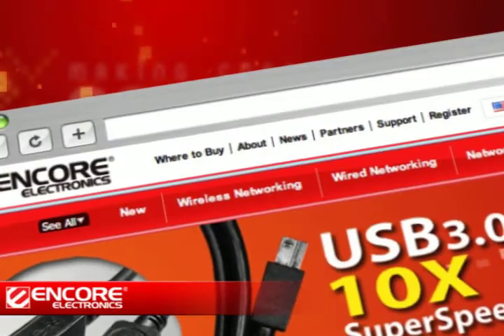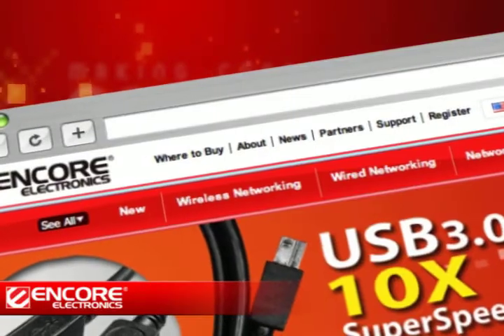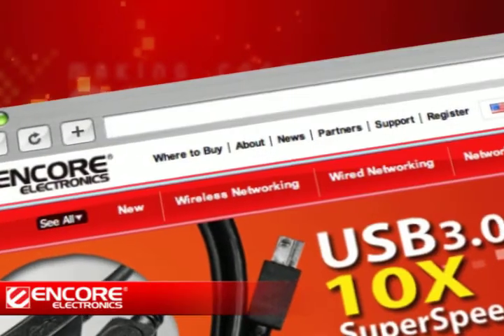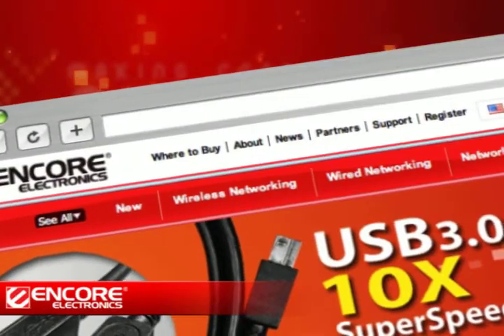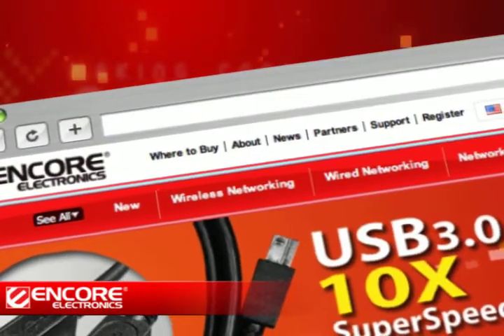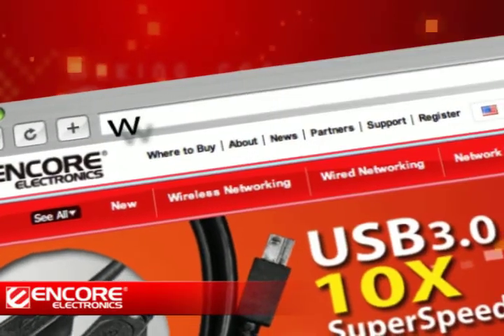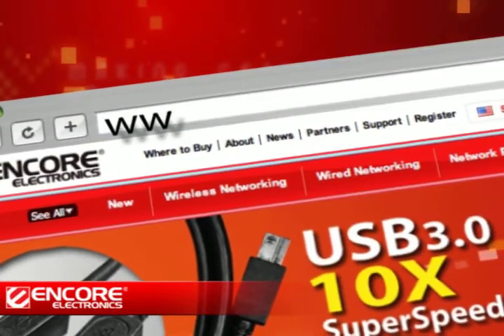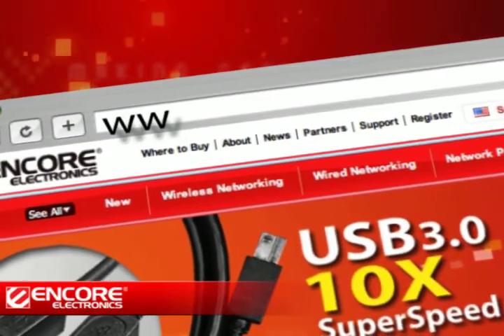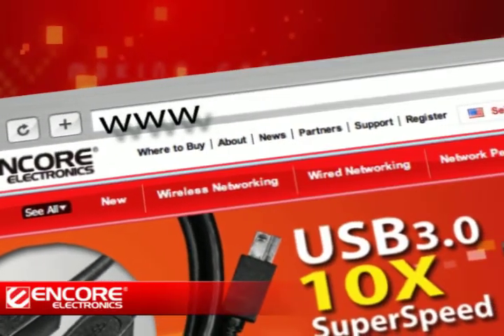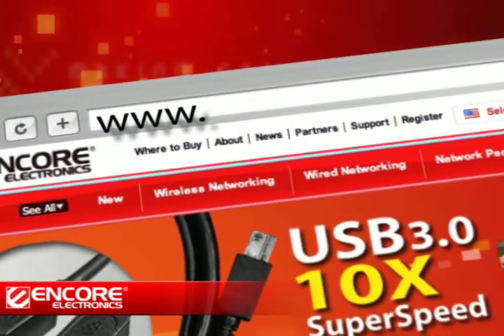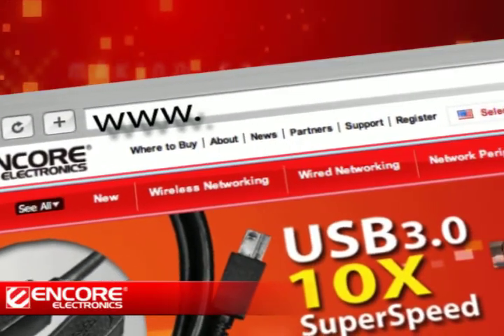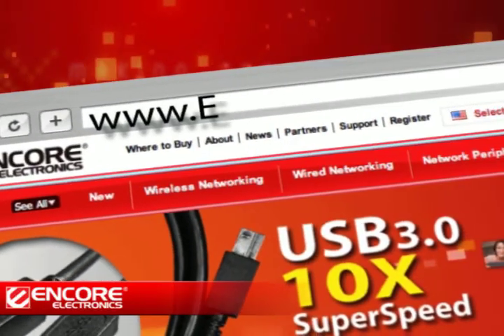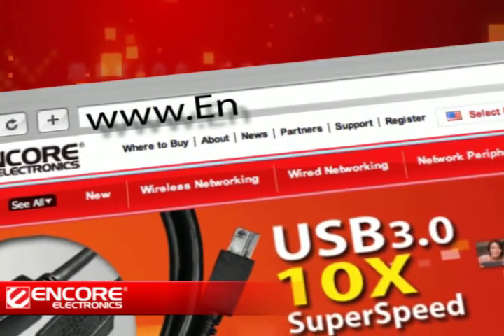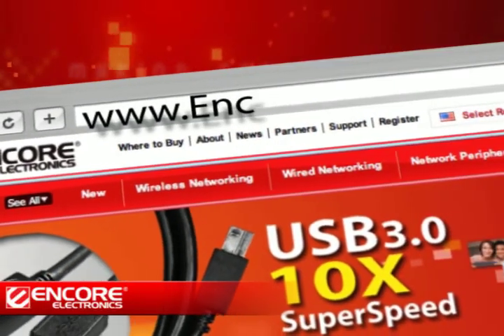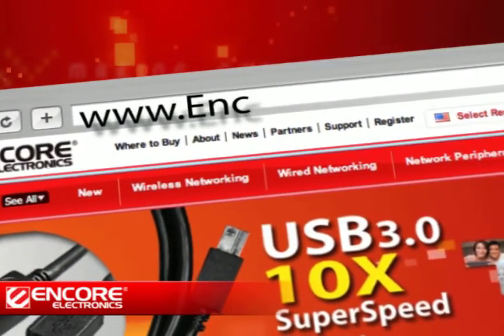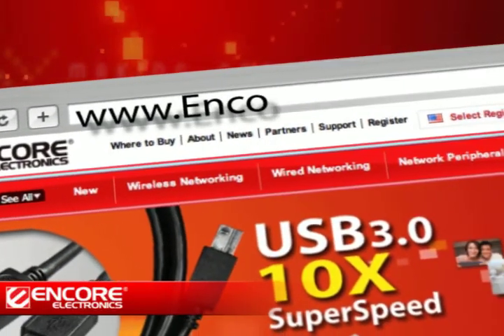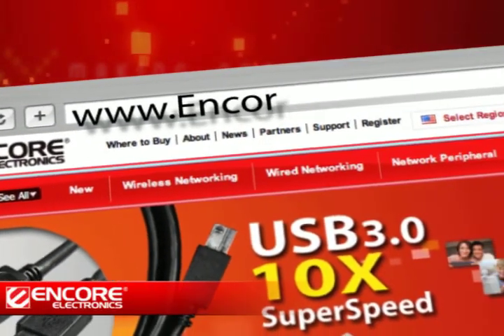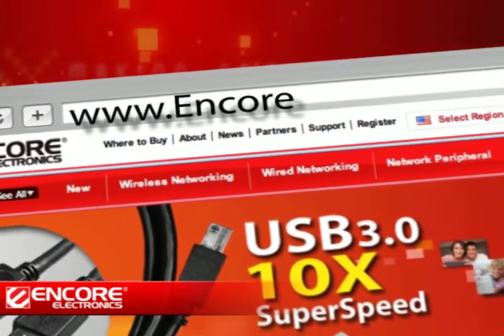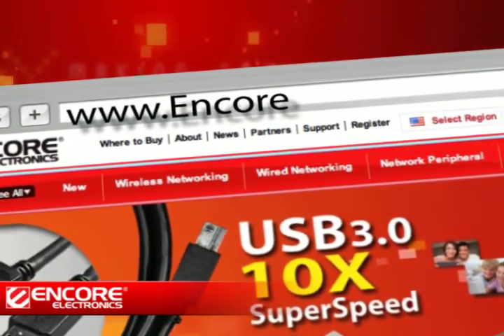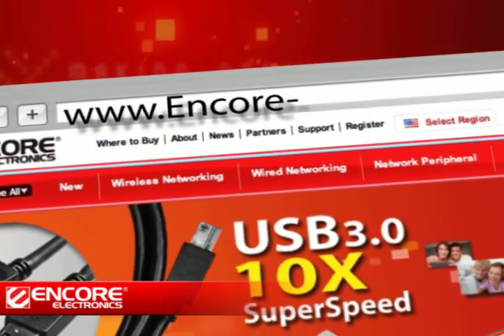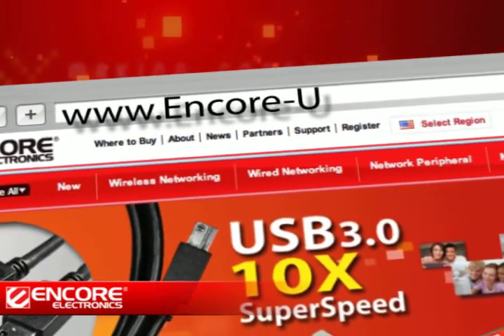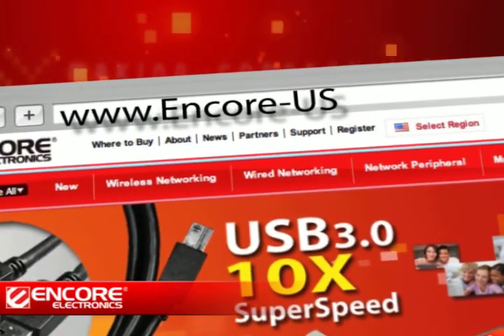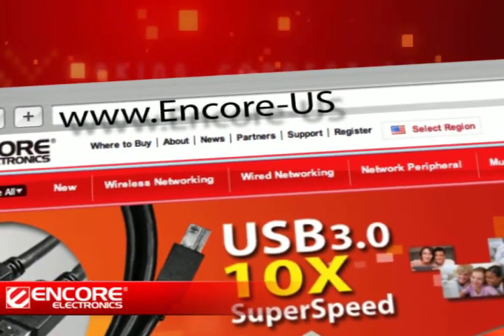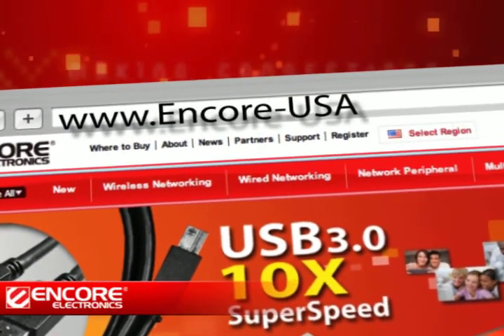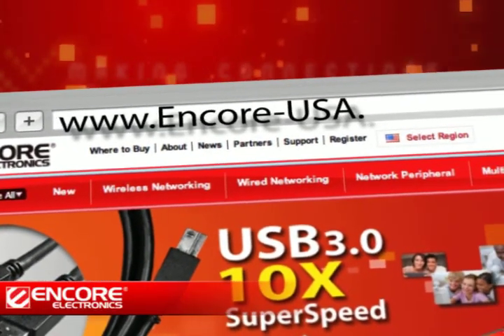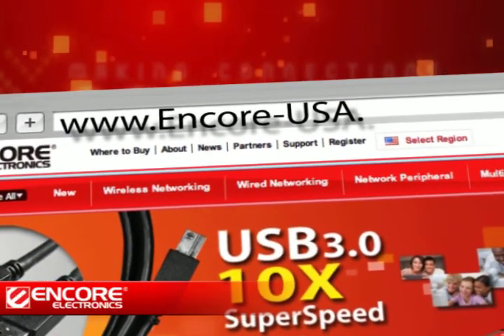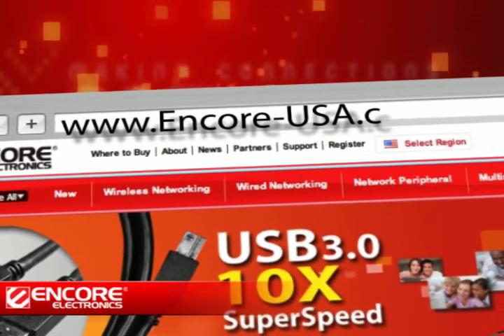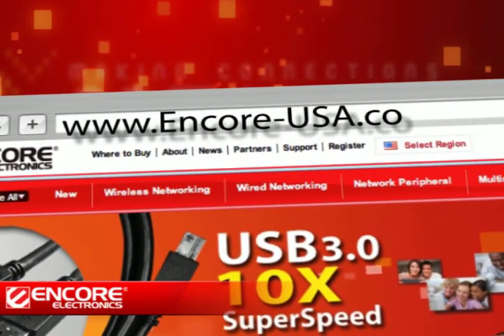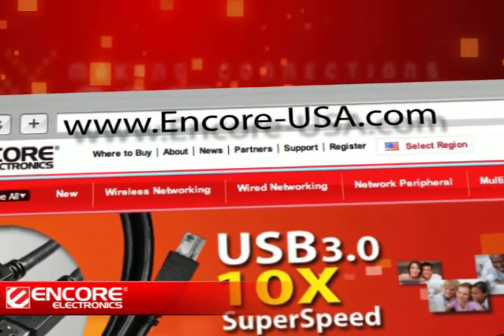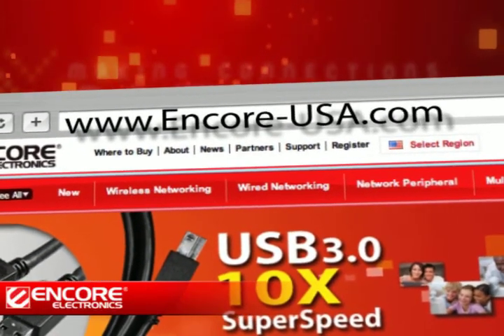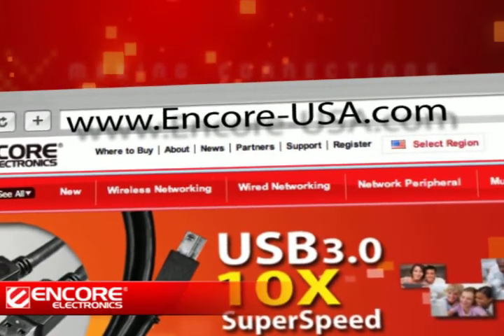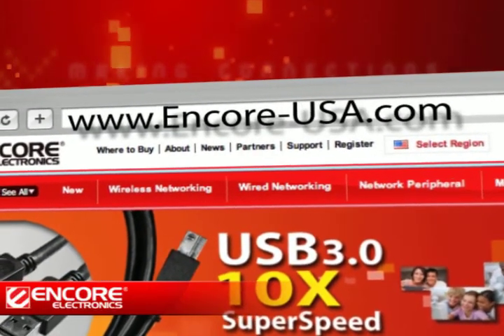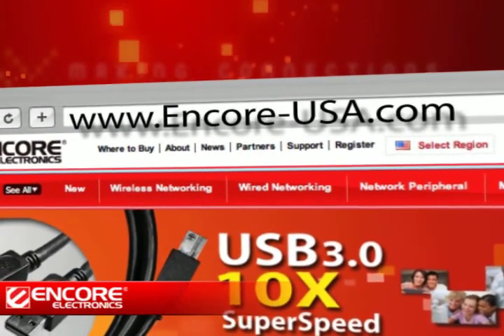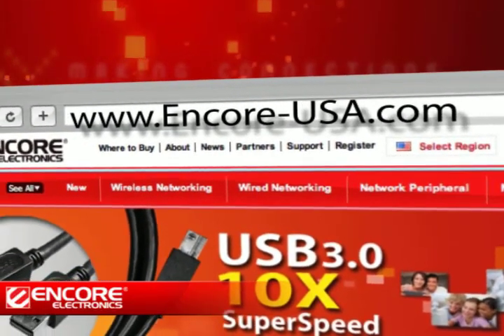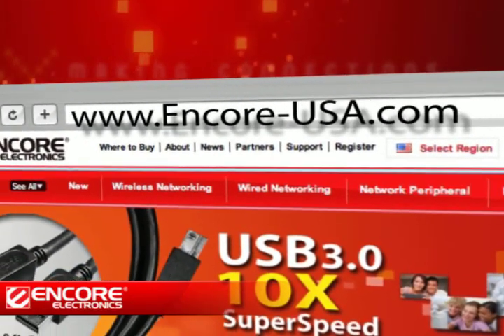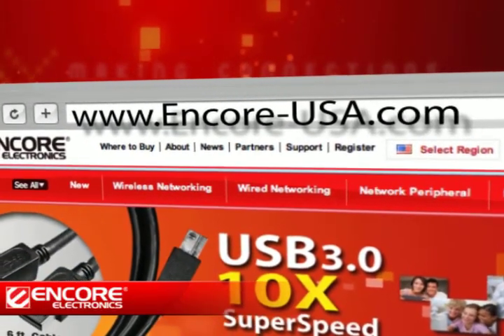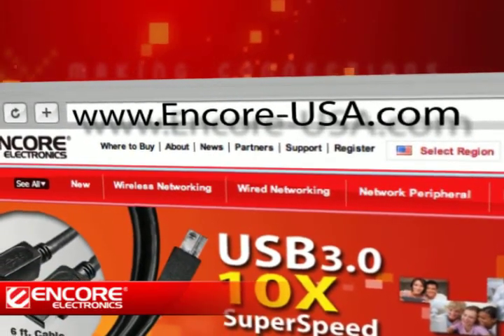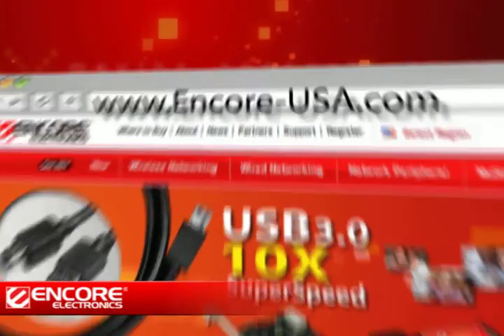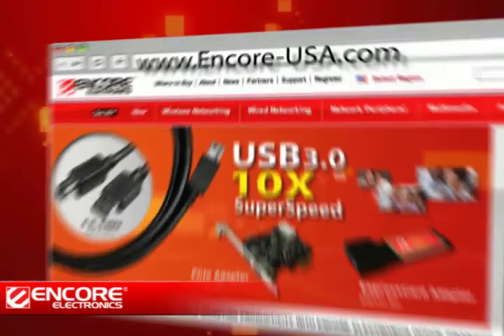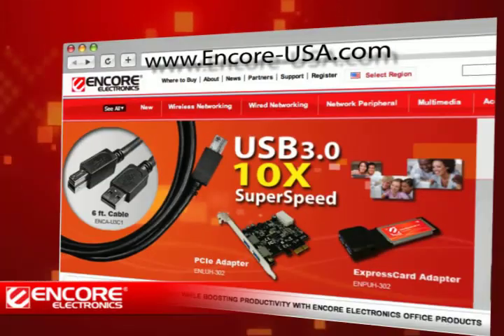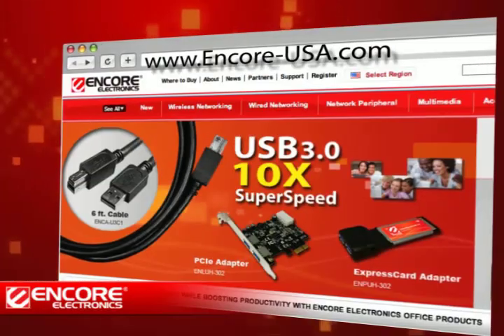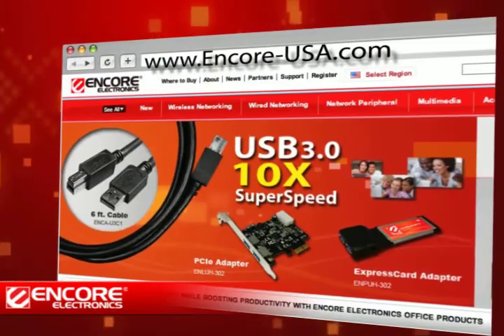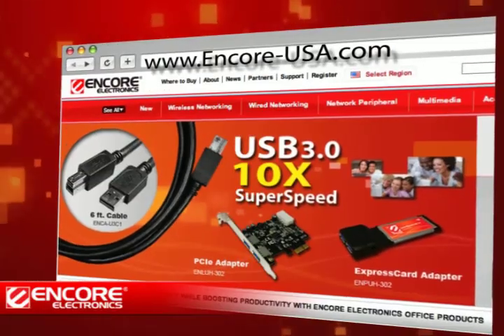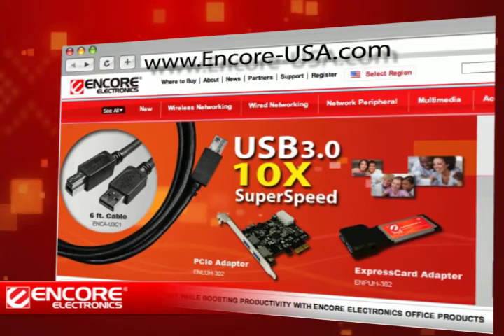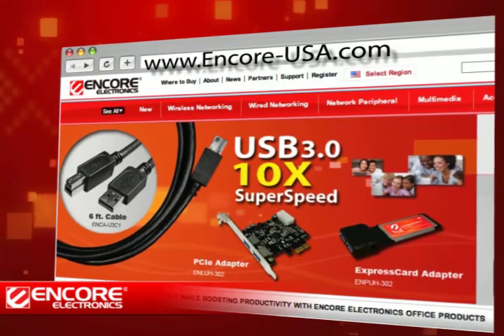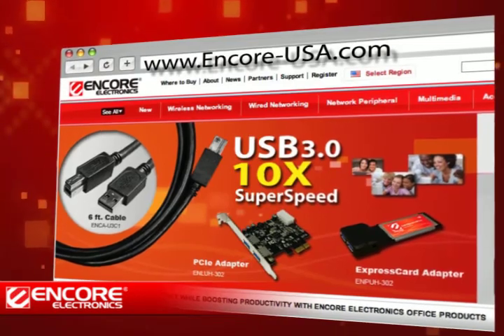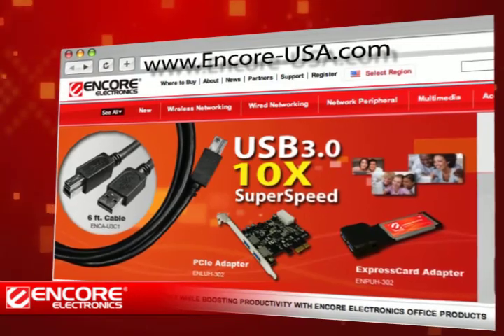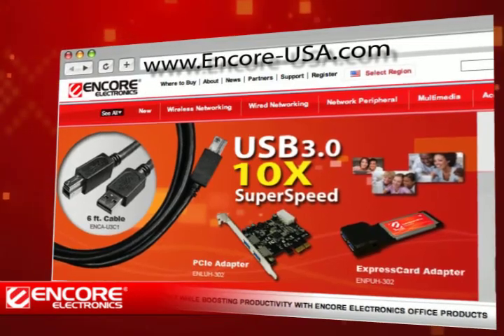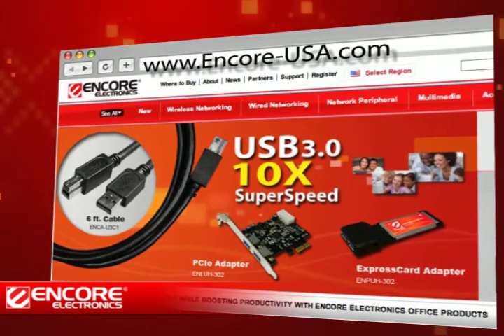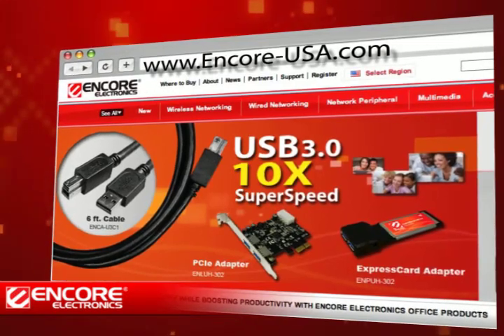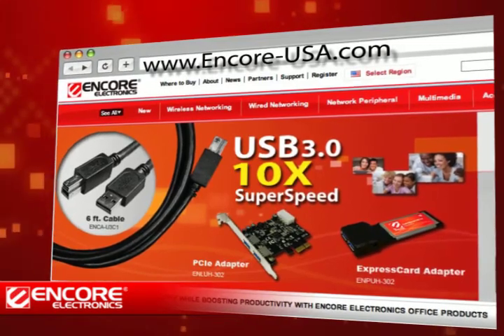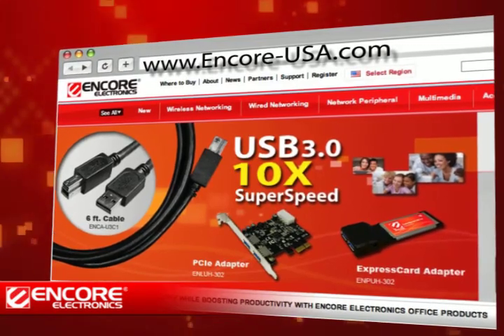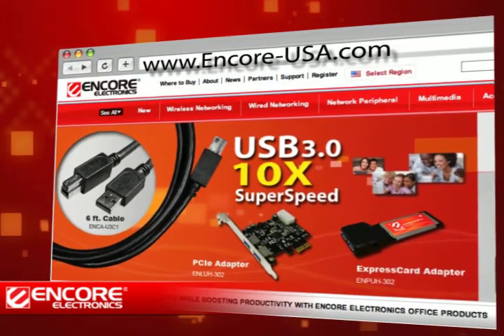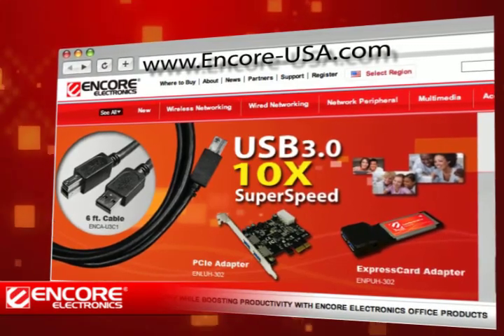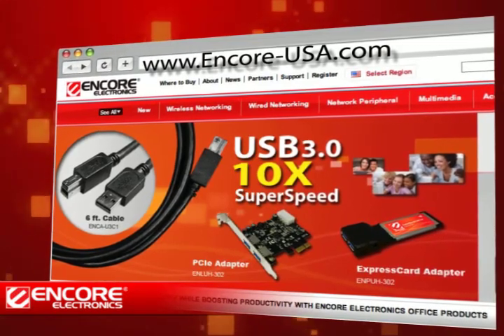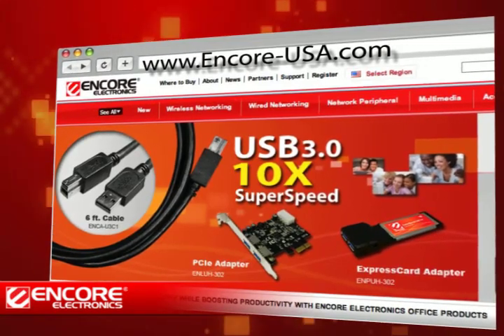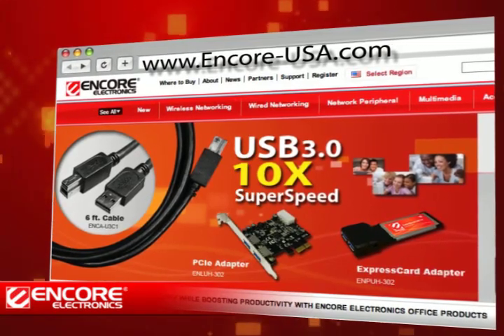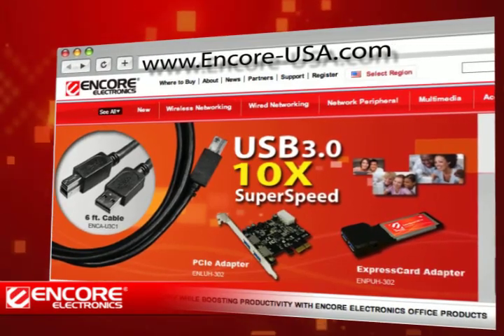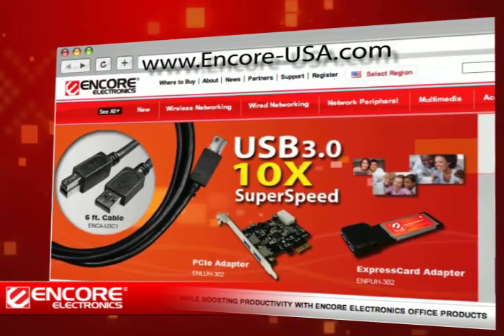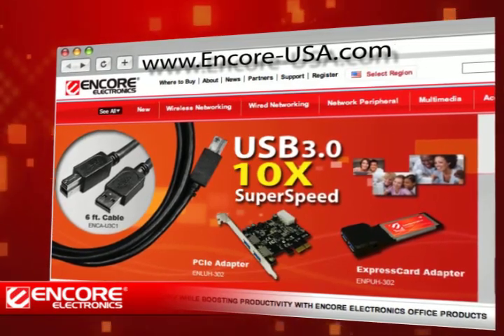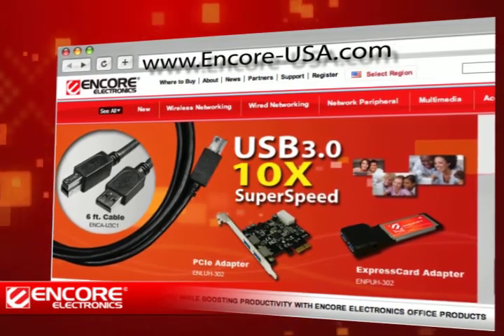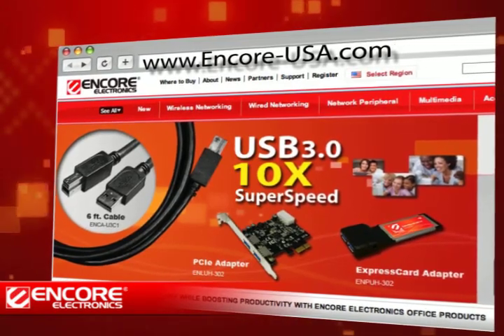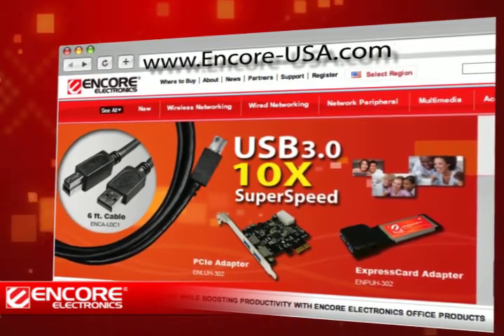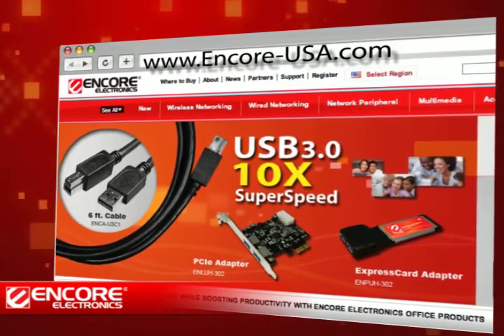For more information, please go to www.encore-usa.com.